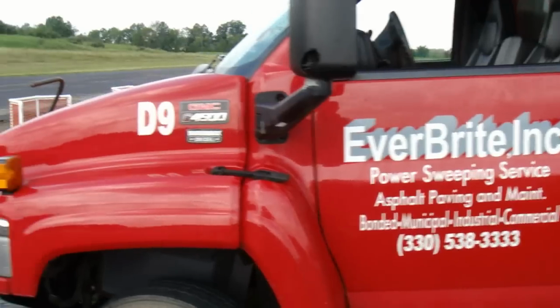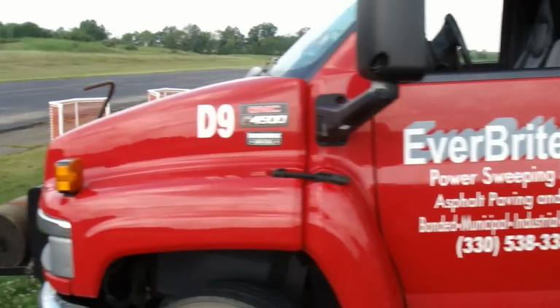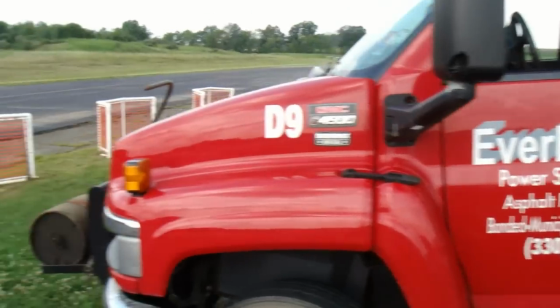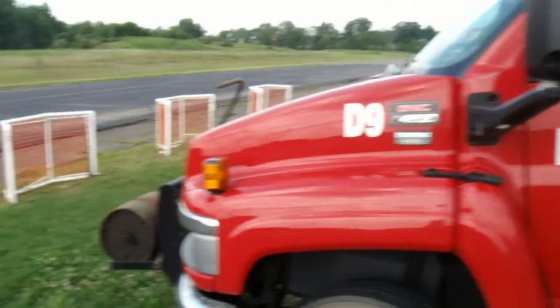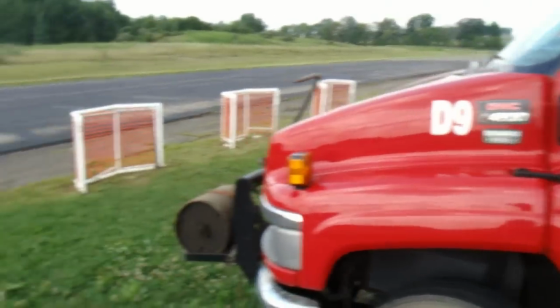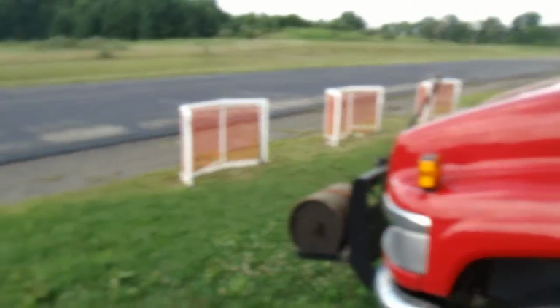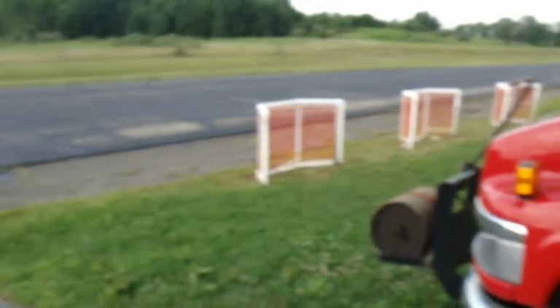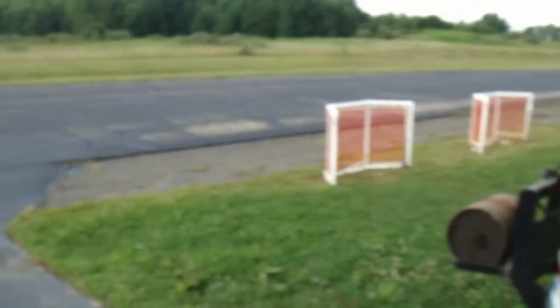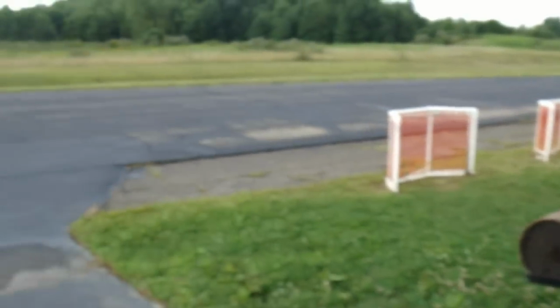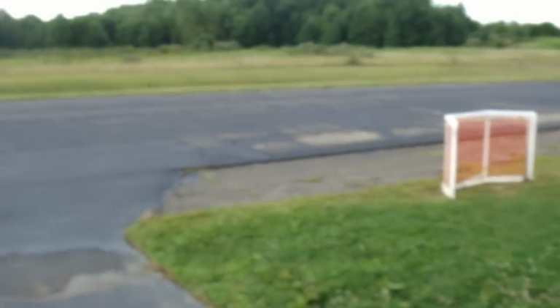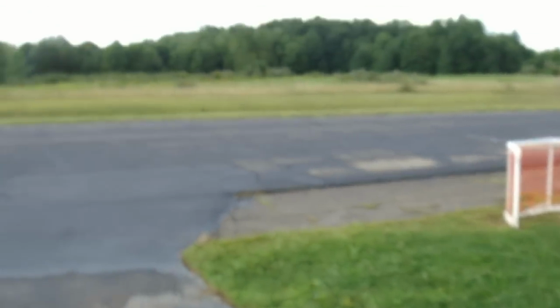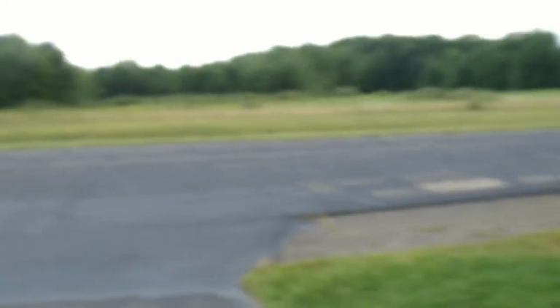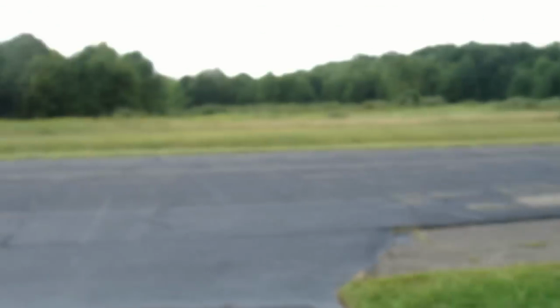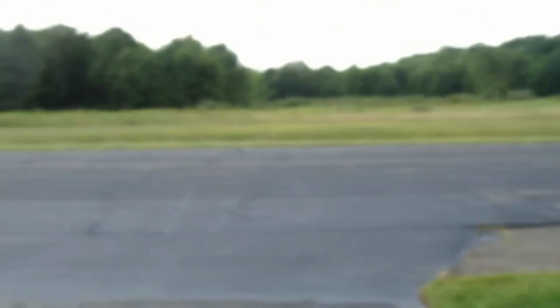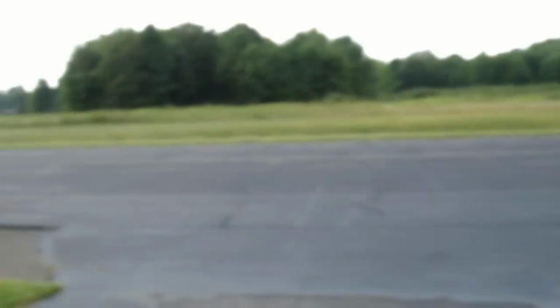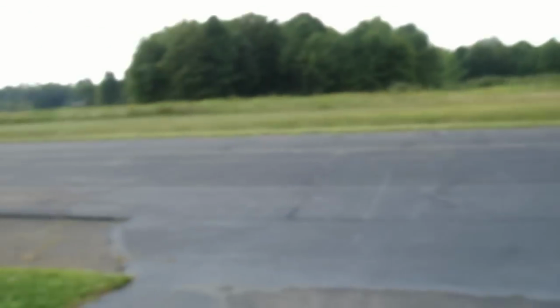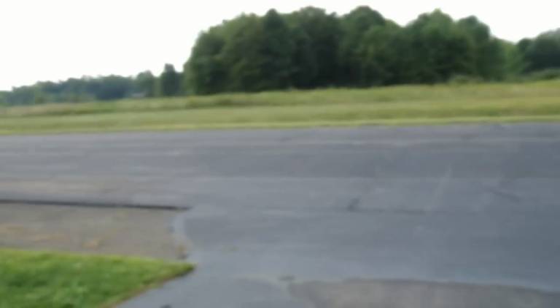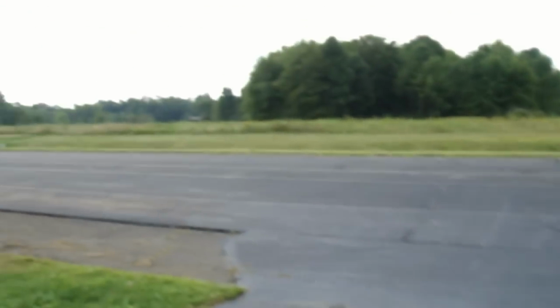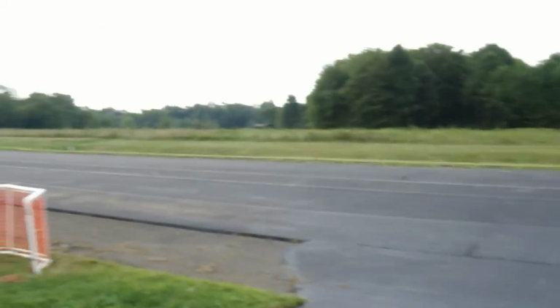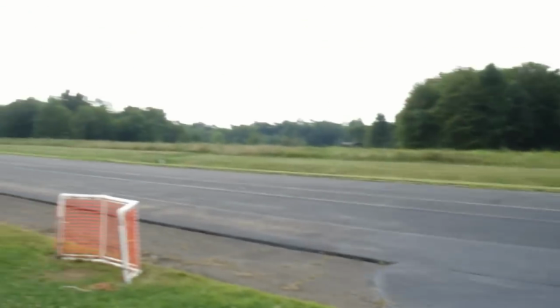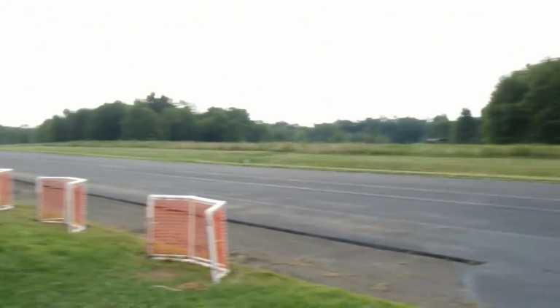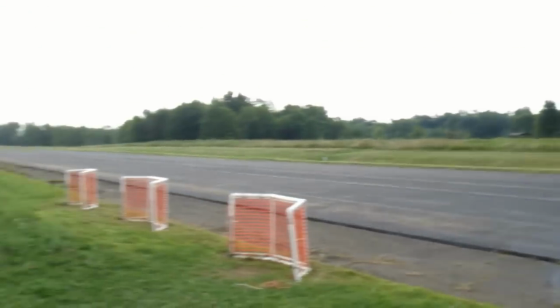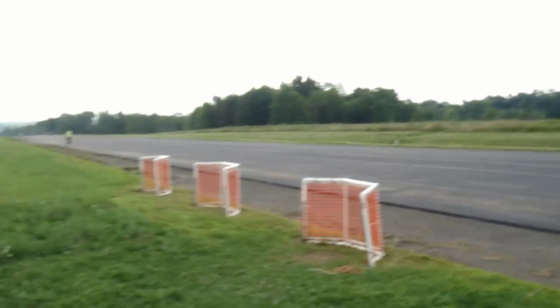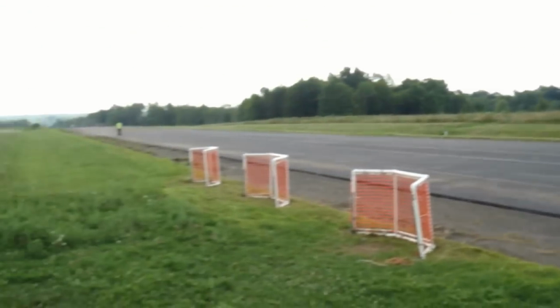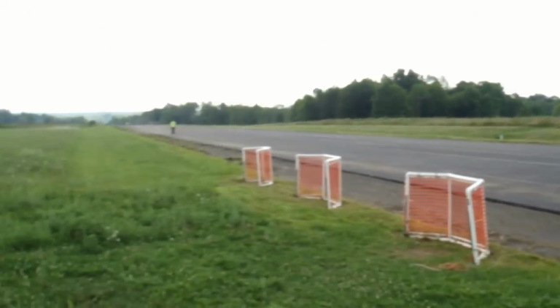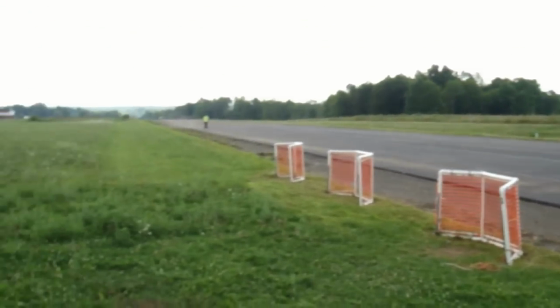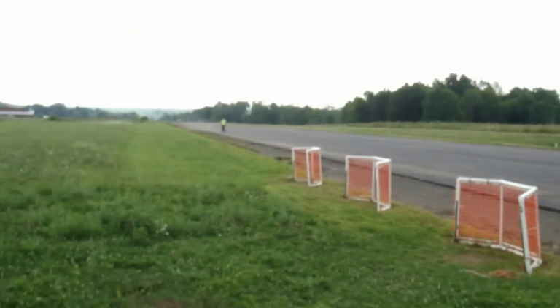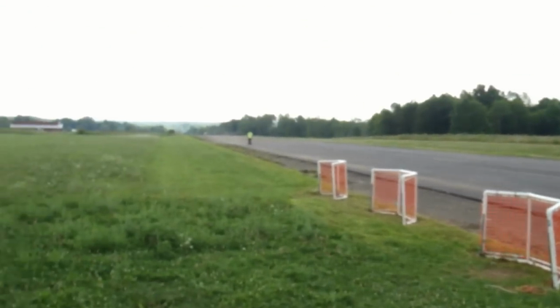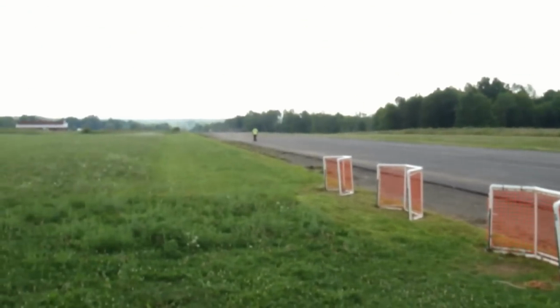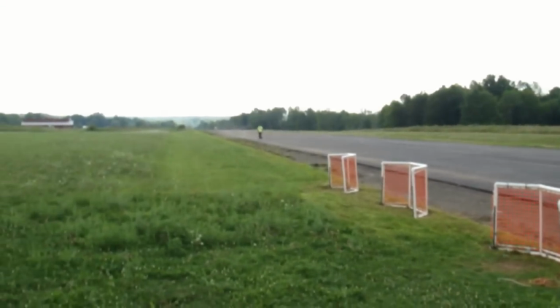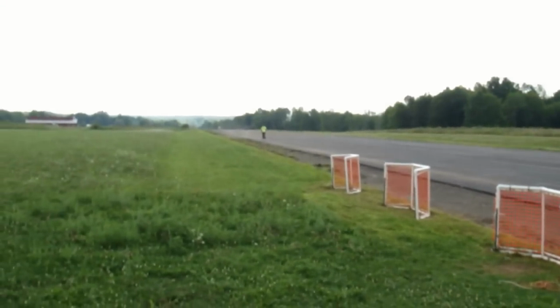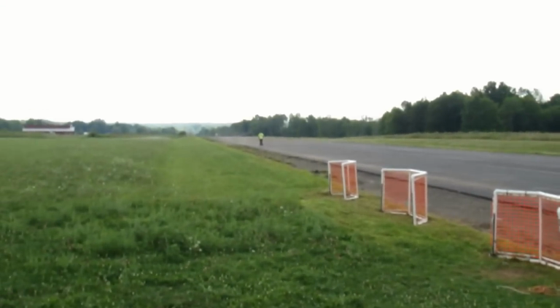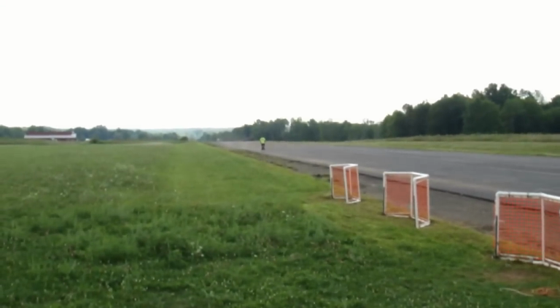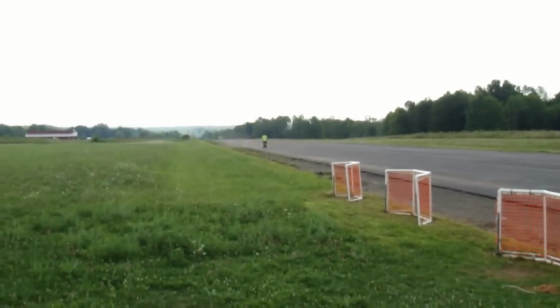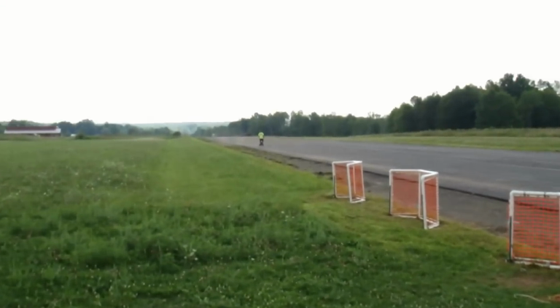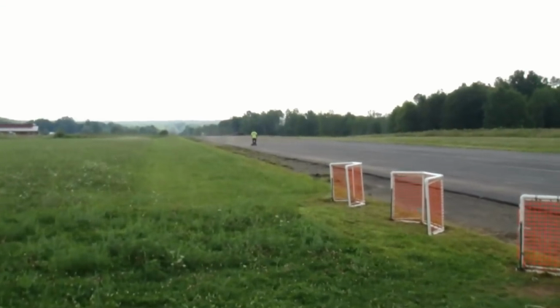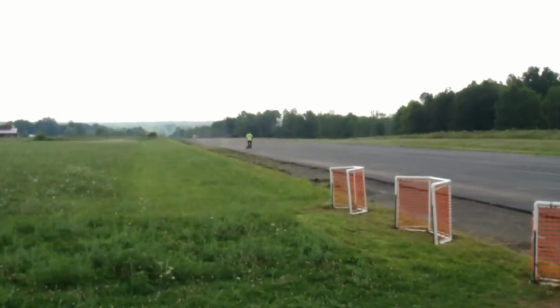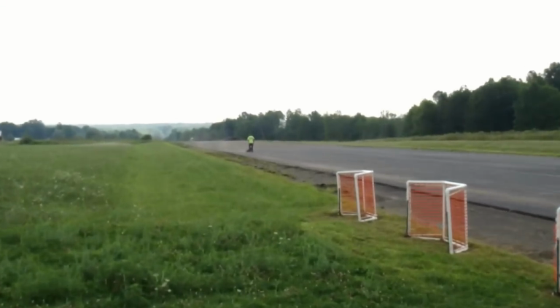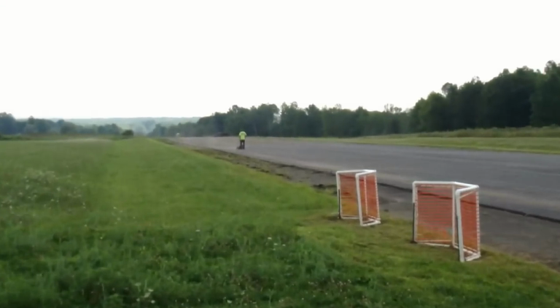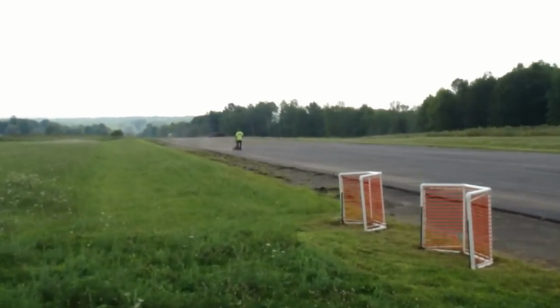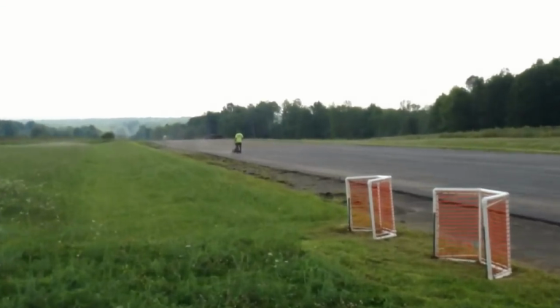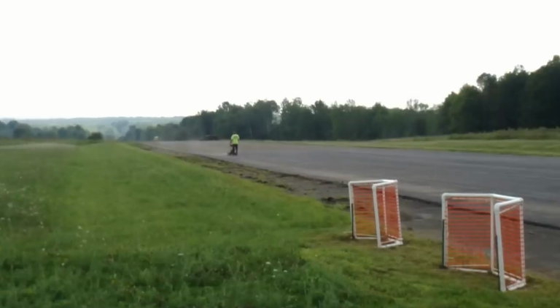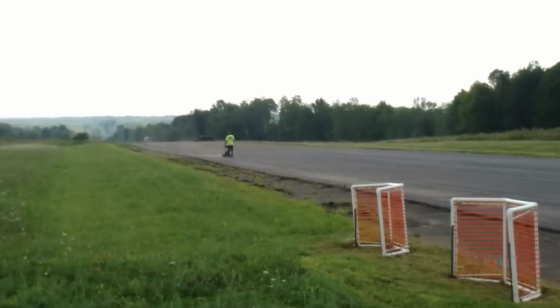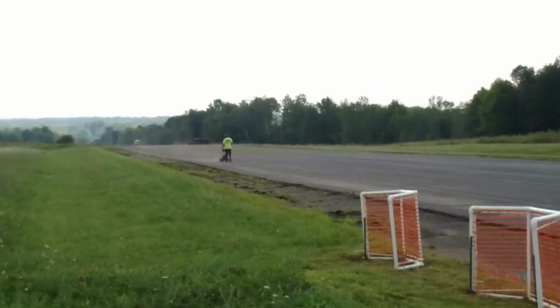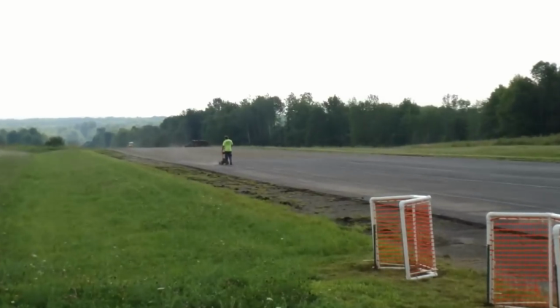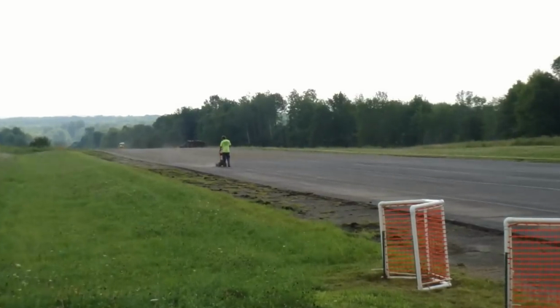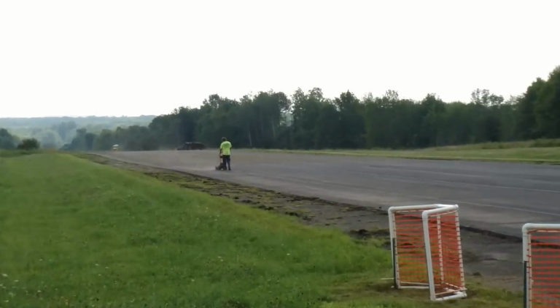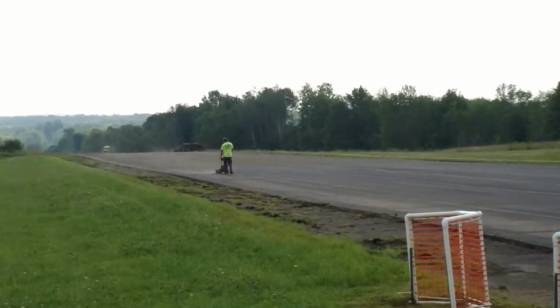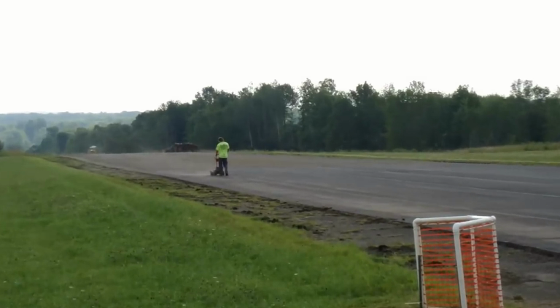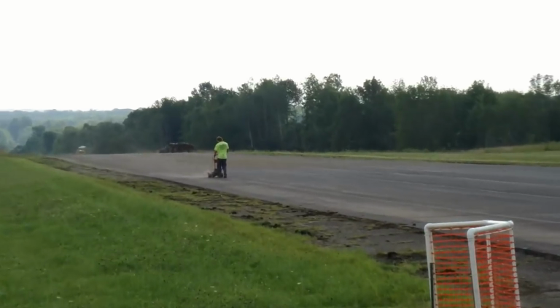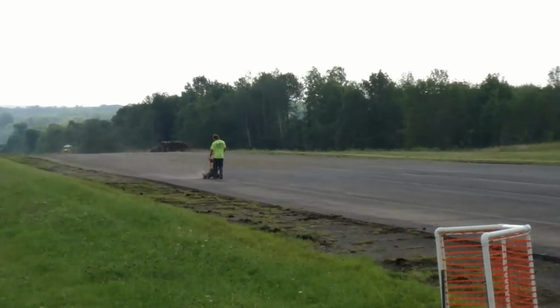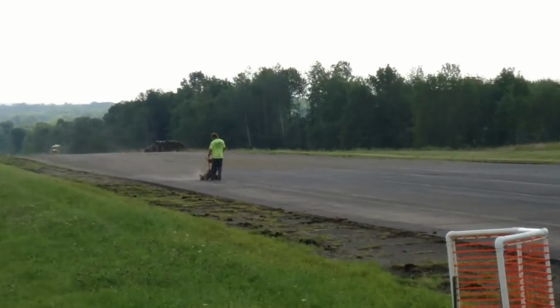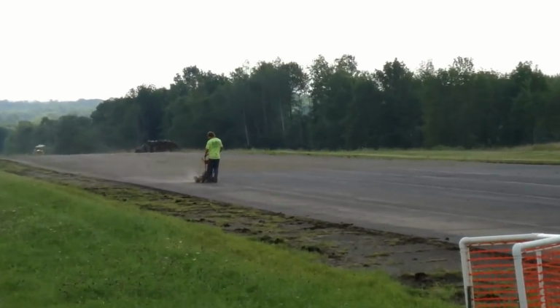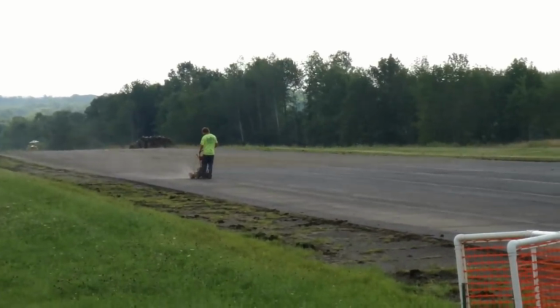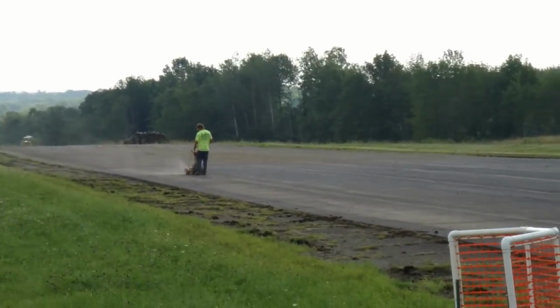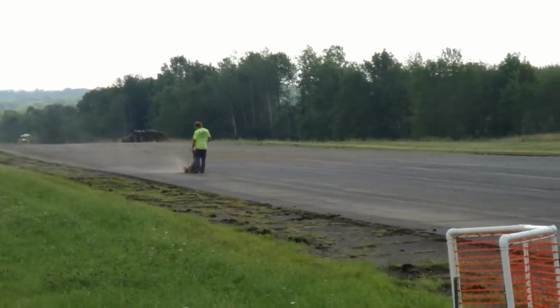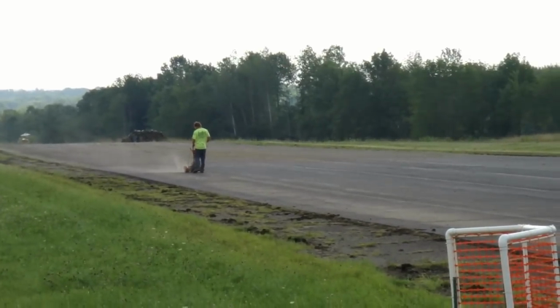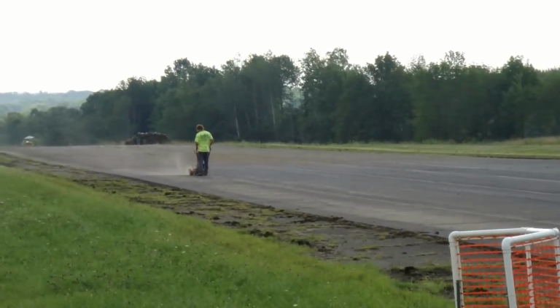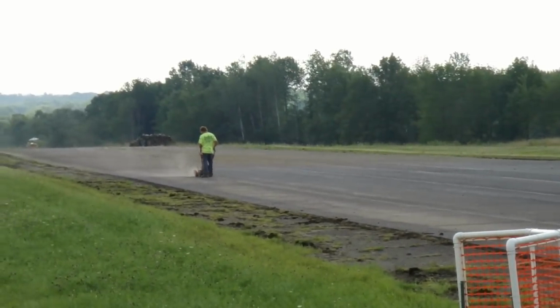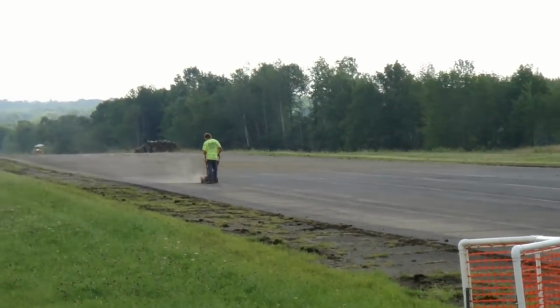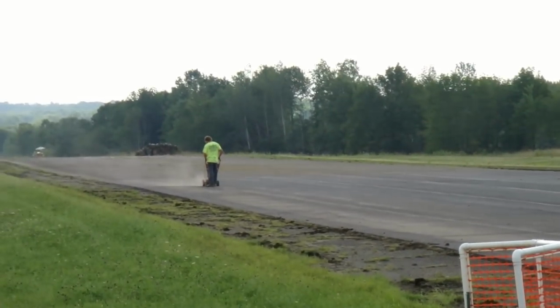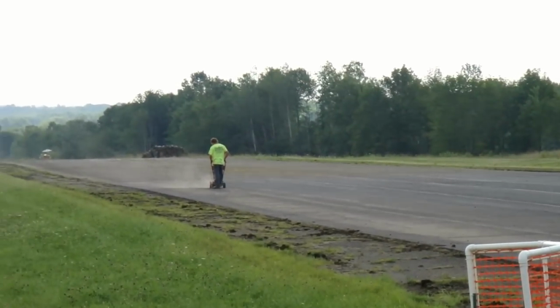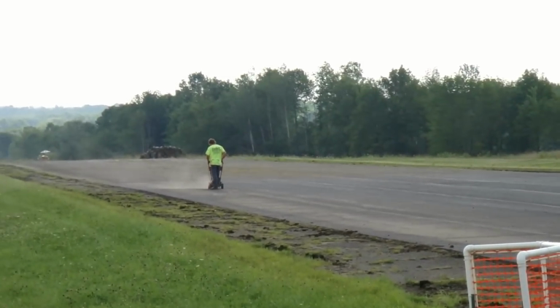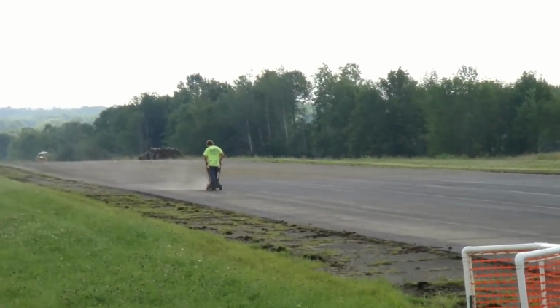We're sealing and got a guy out there right now. It looks like he's using some machine that grinds out all the dirt and everything from the cracks.